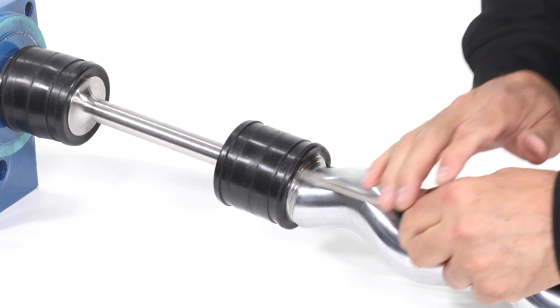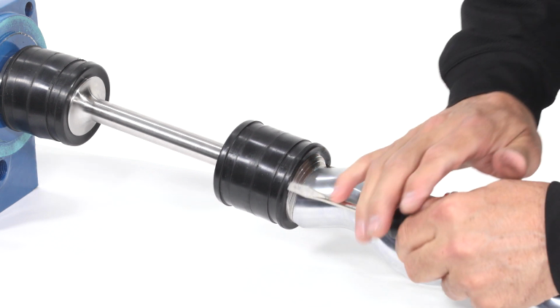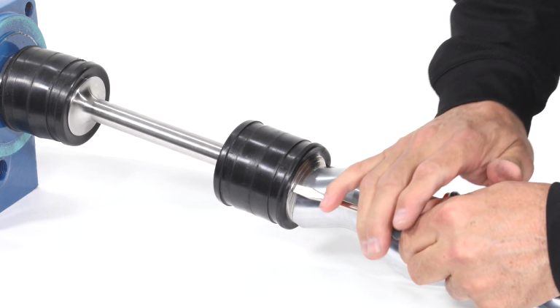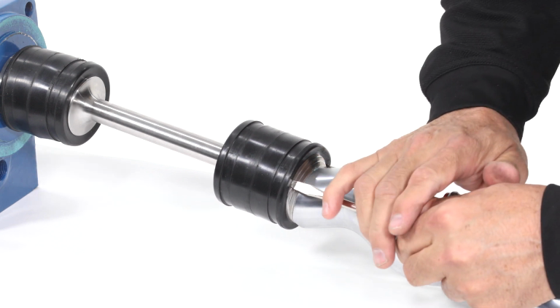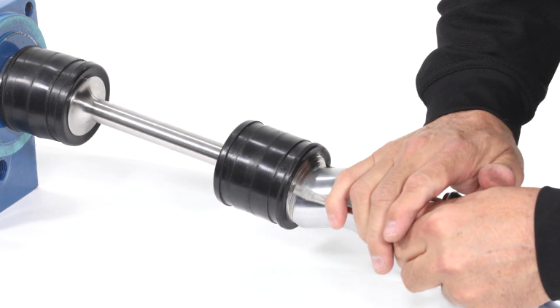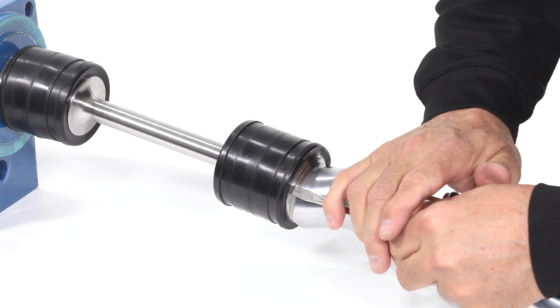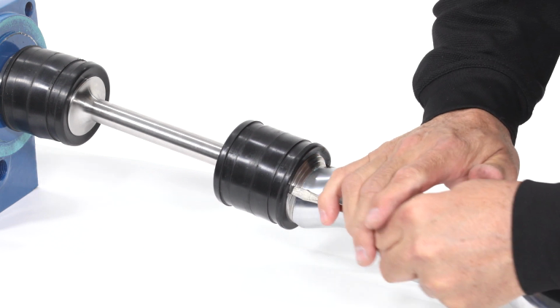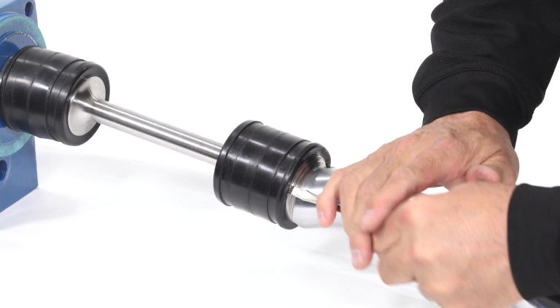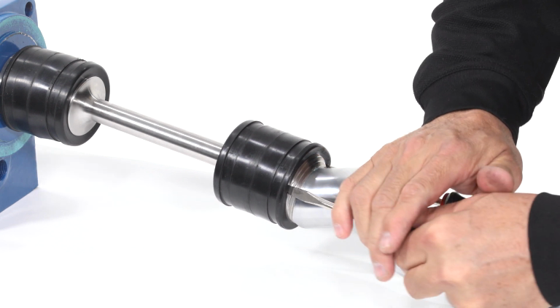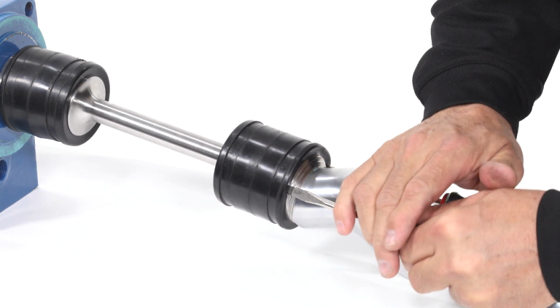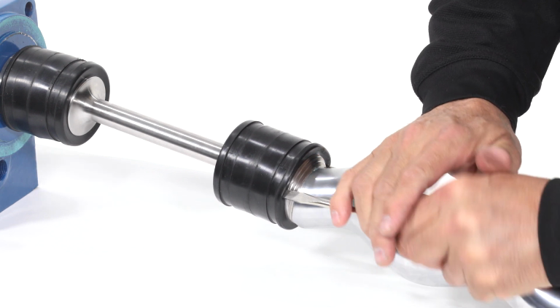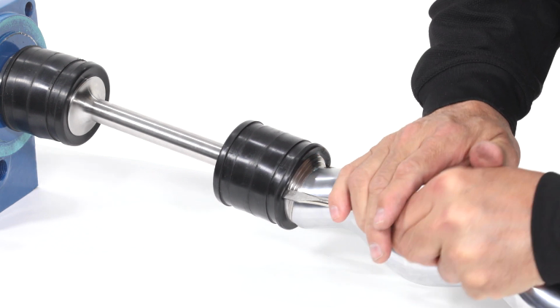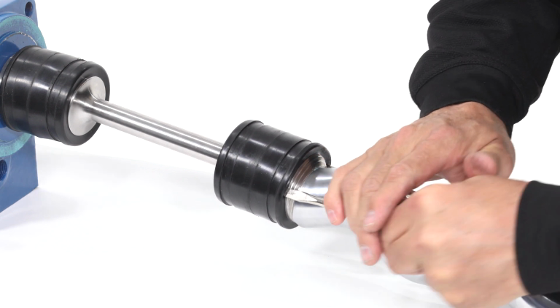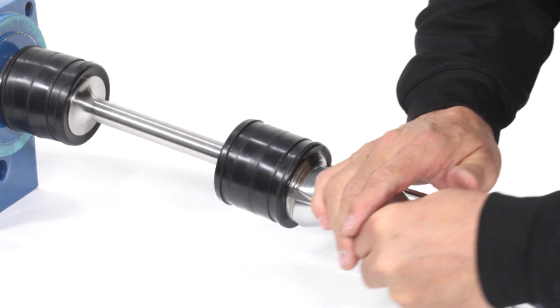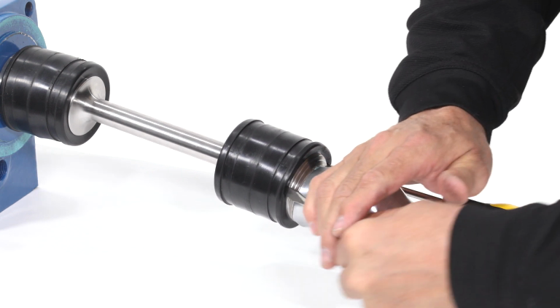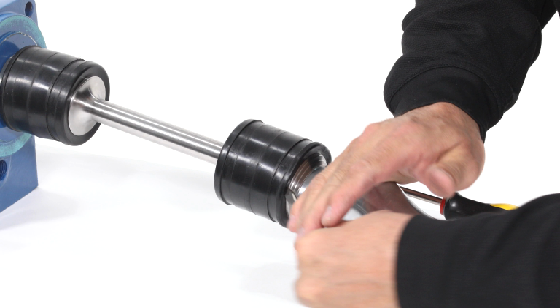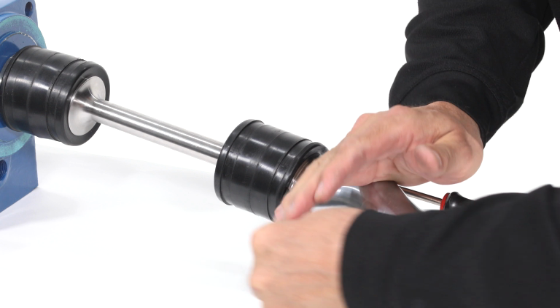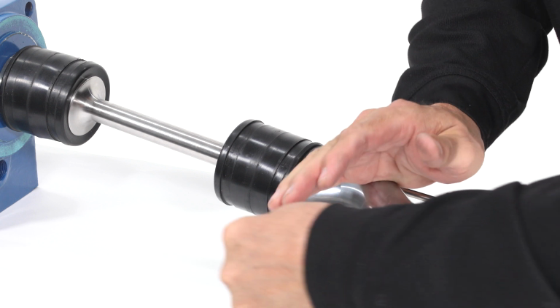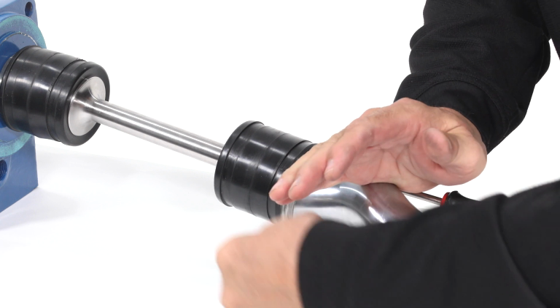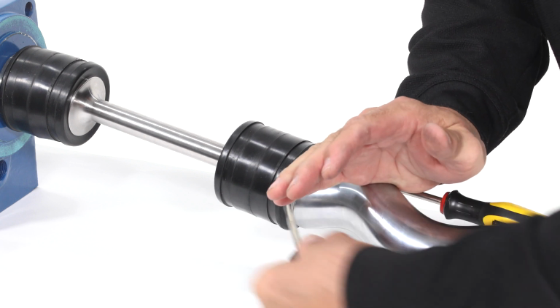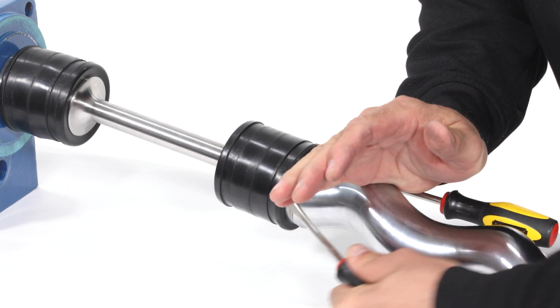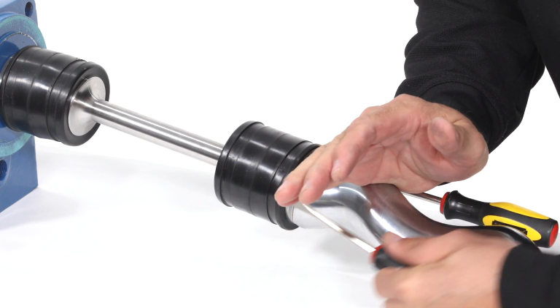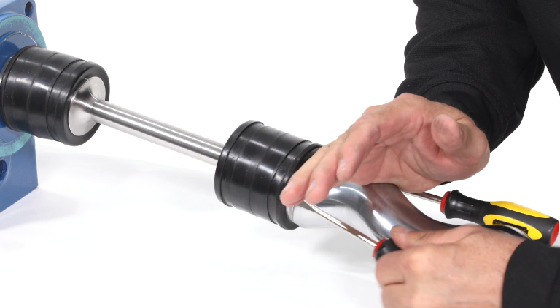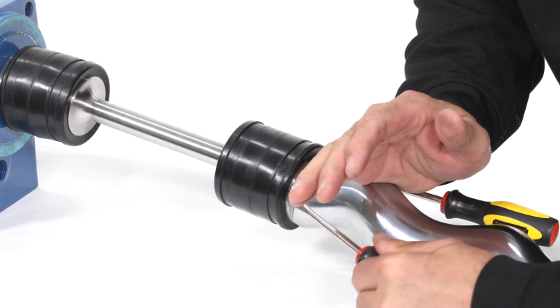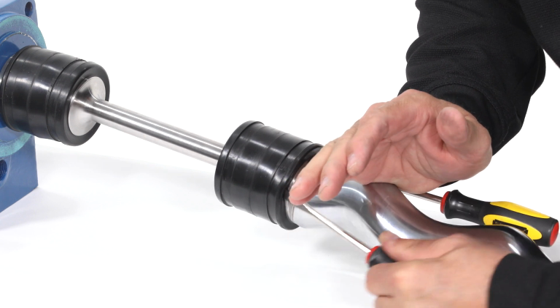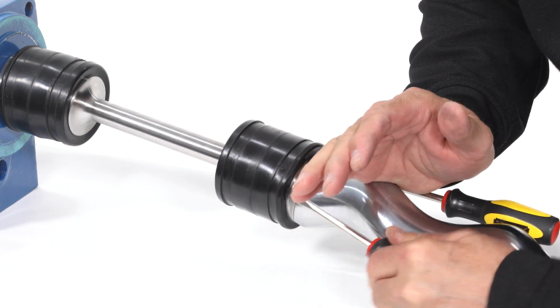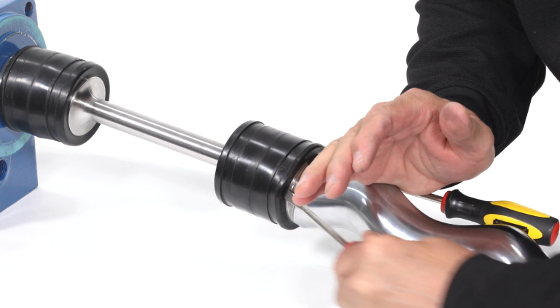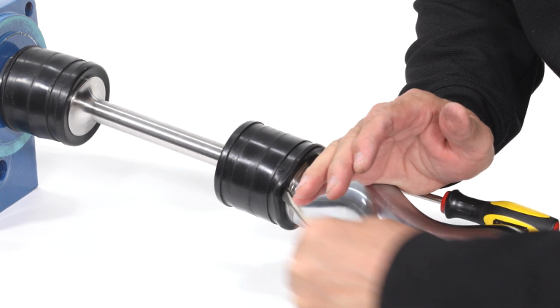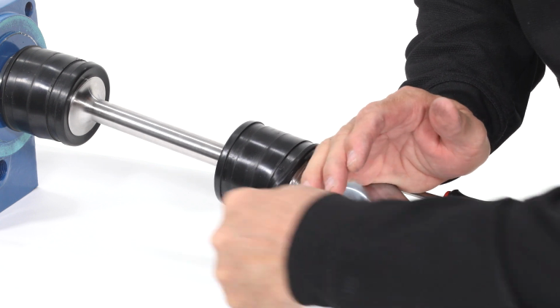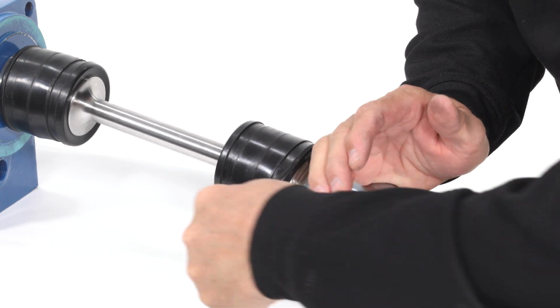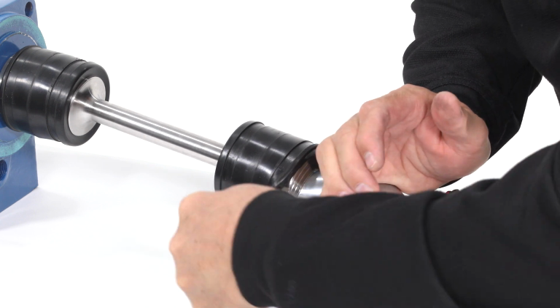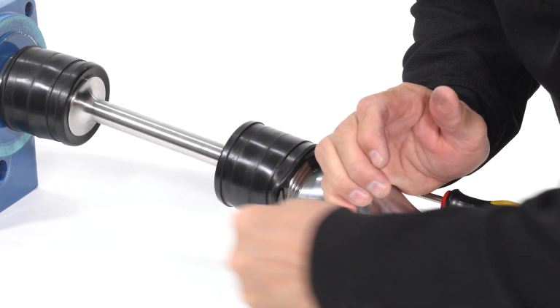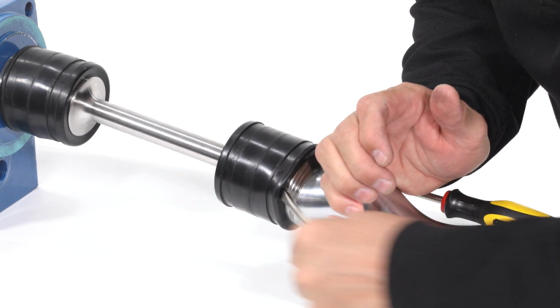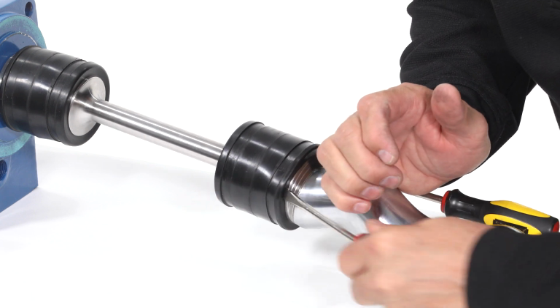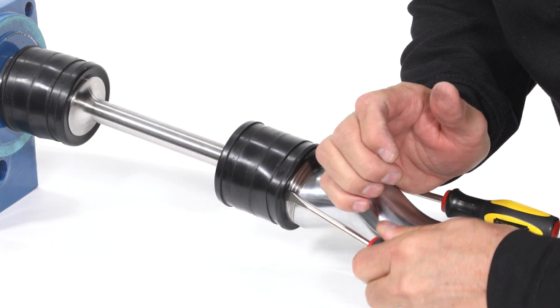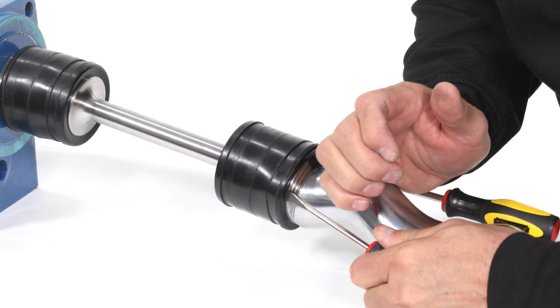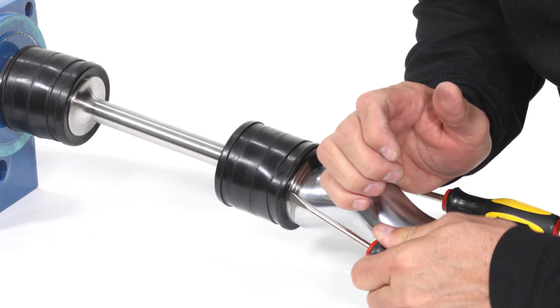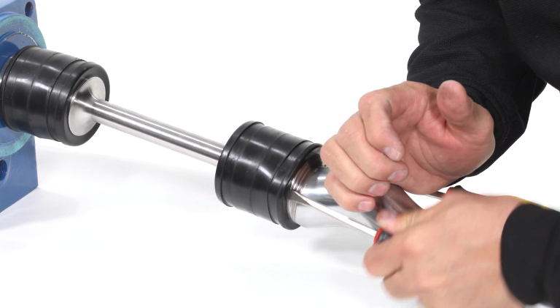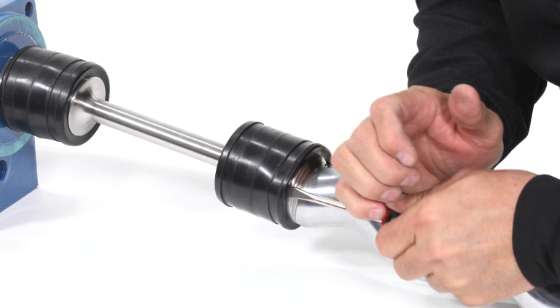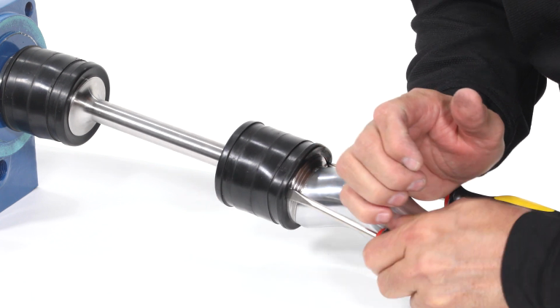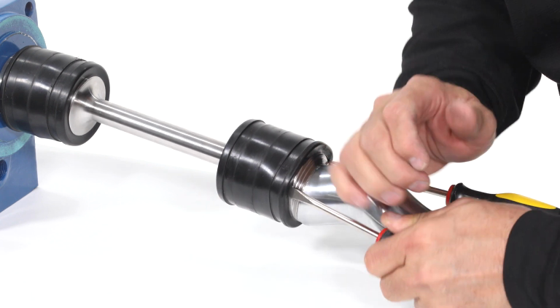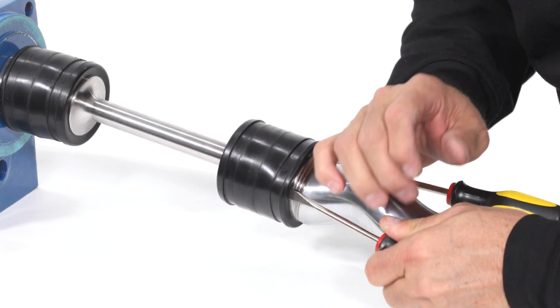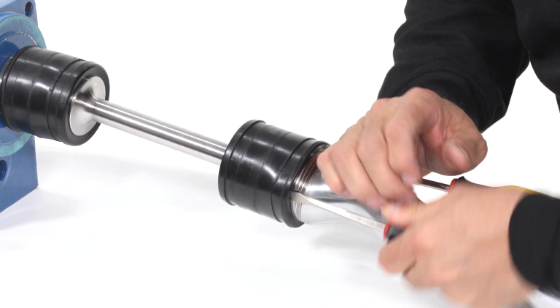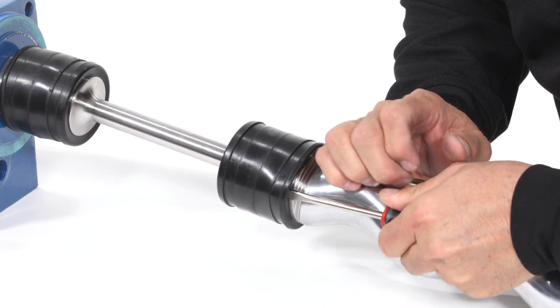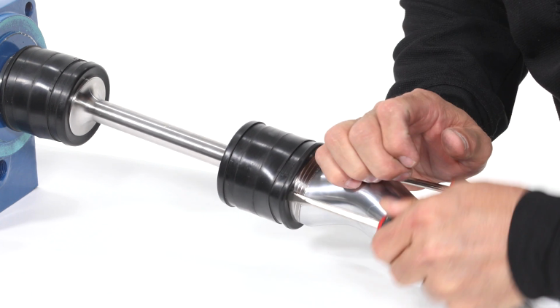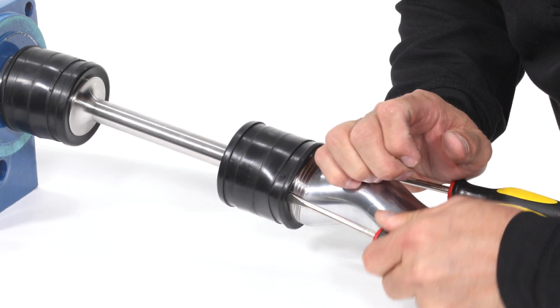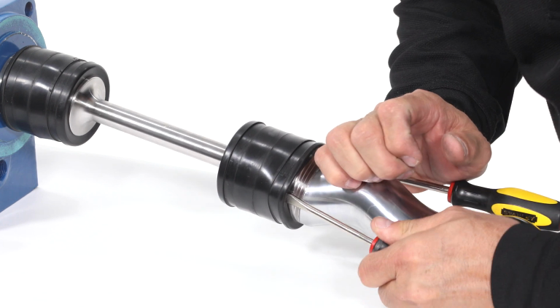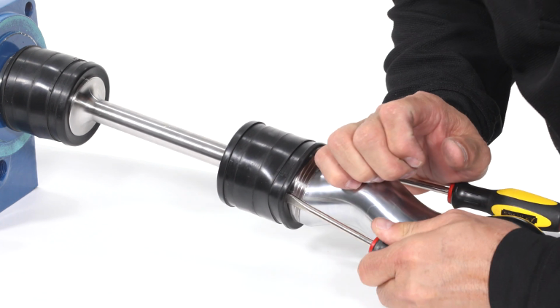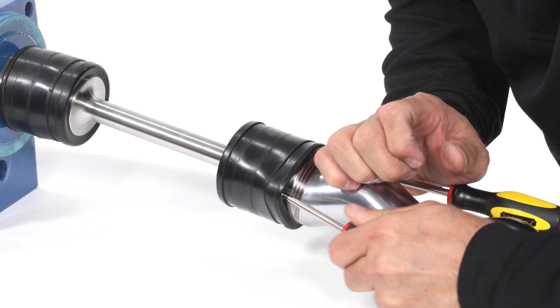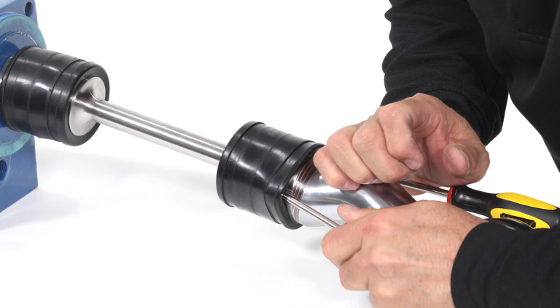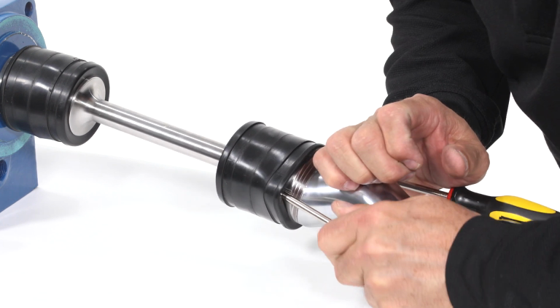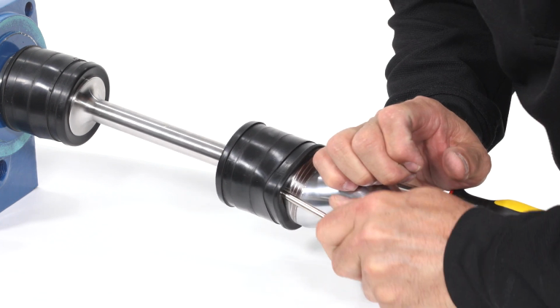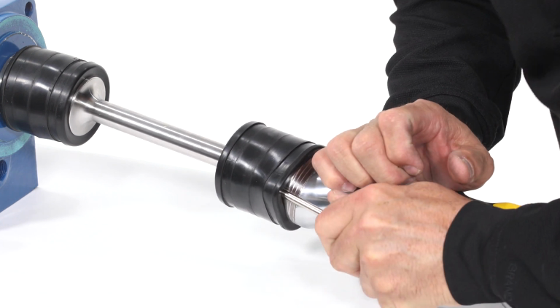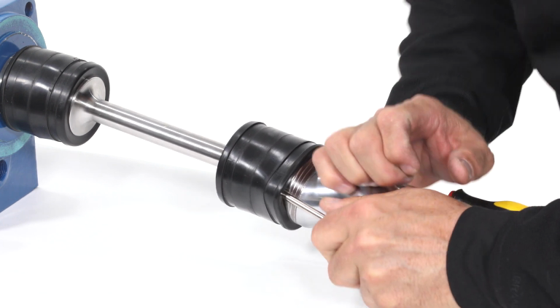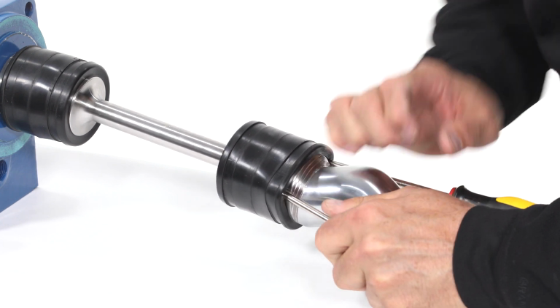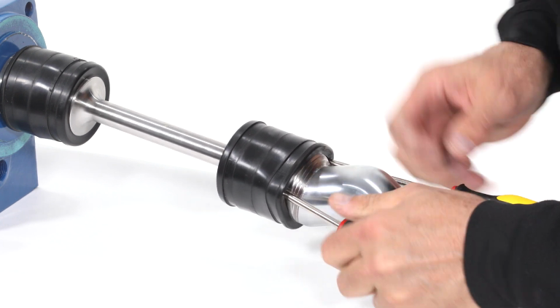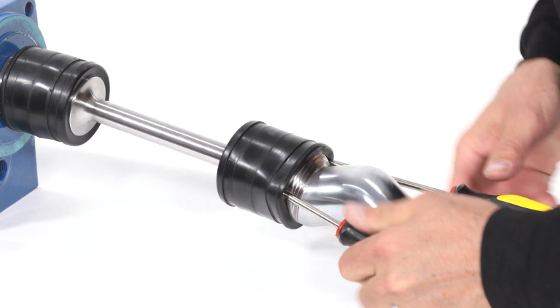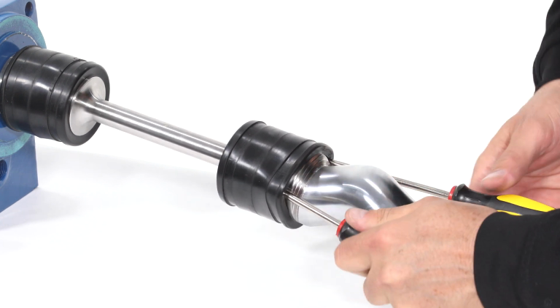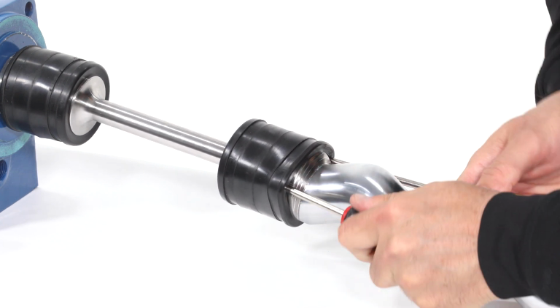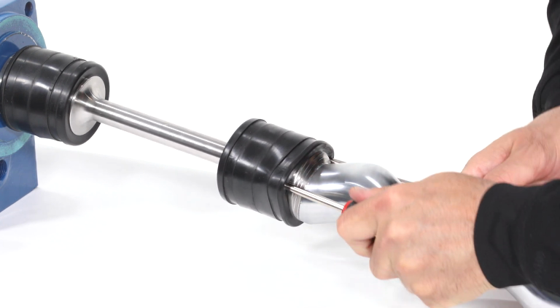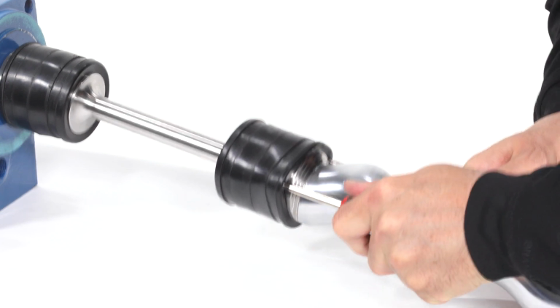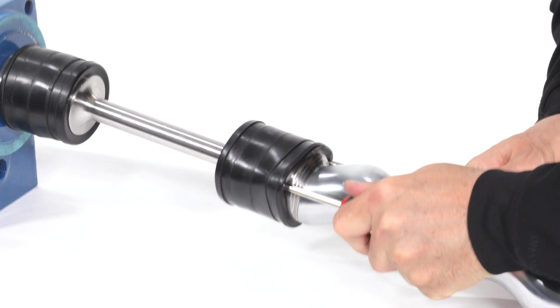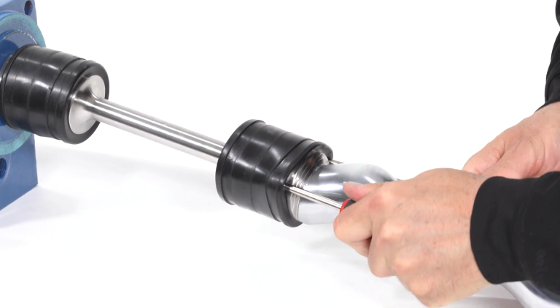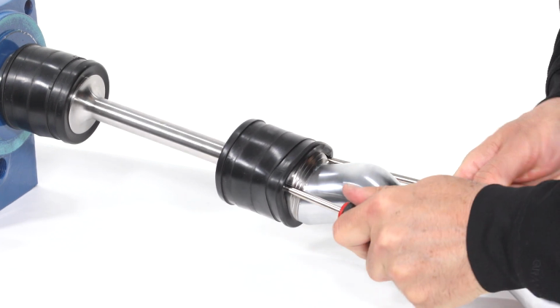To remove the cover sleeves, you can either pry them over the joint to the center of the coupling rod to be removed later, or cut the cover sleeve in half.